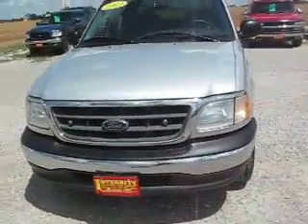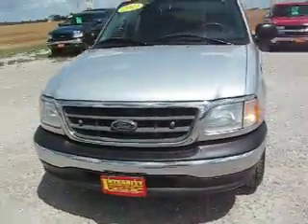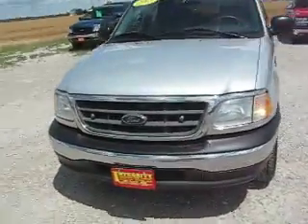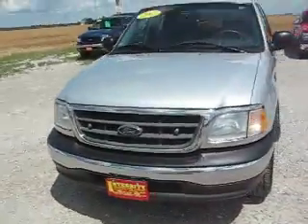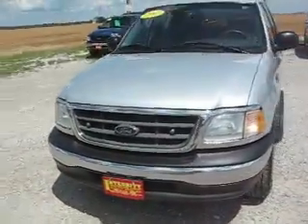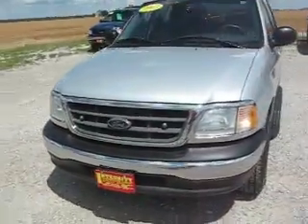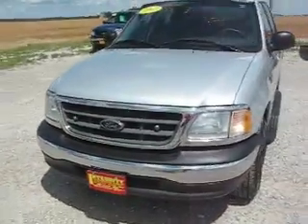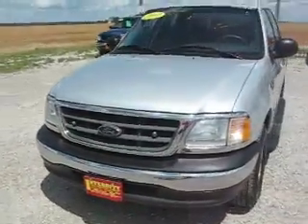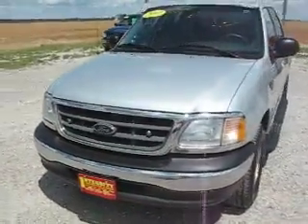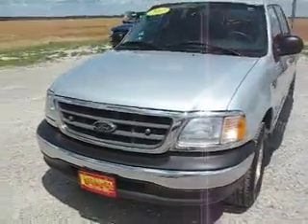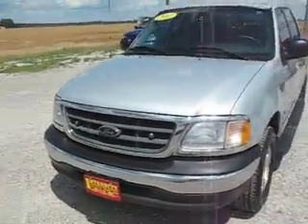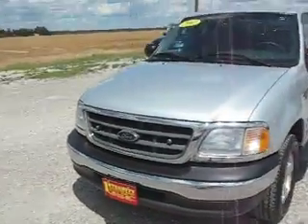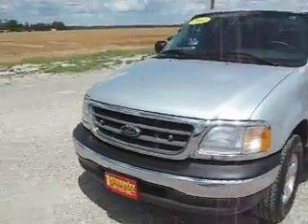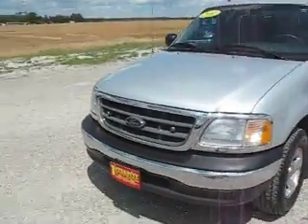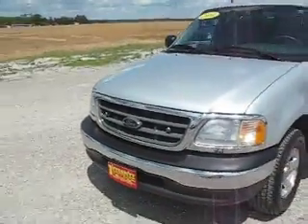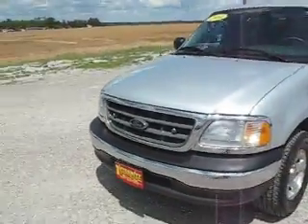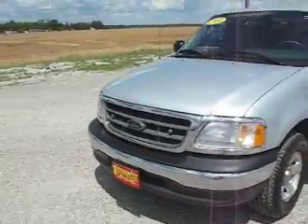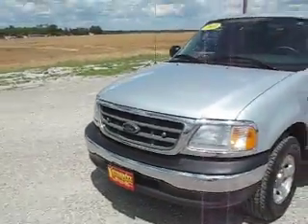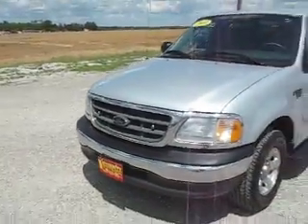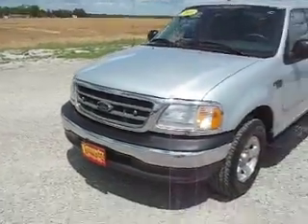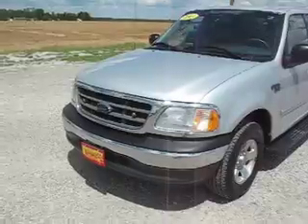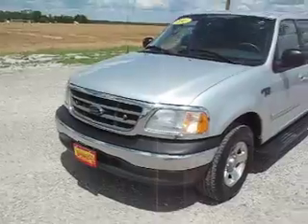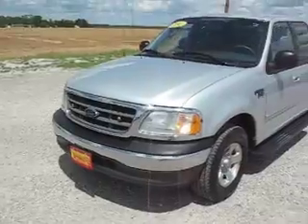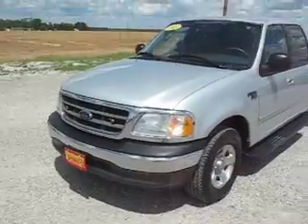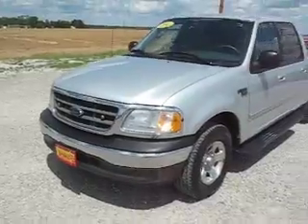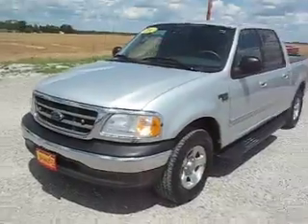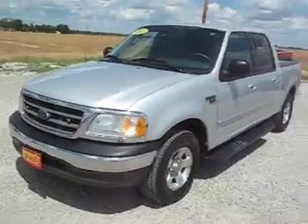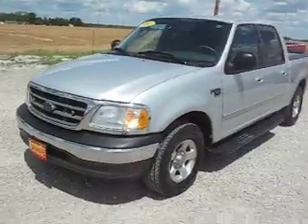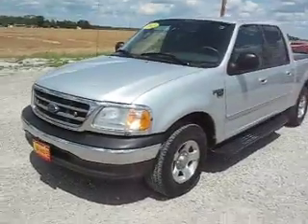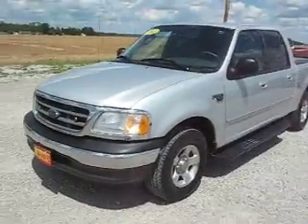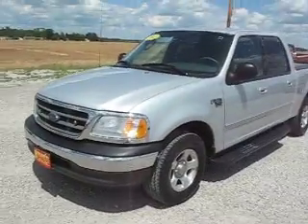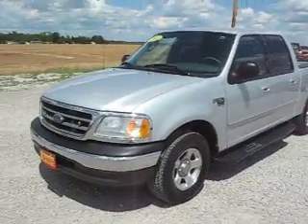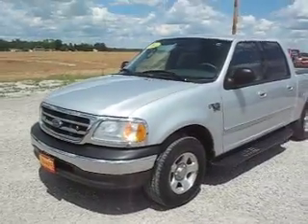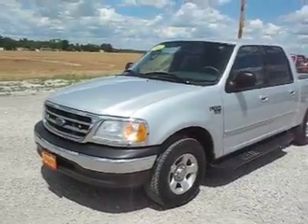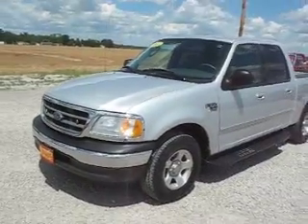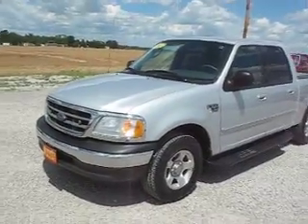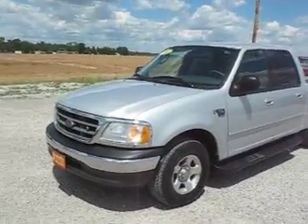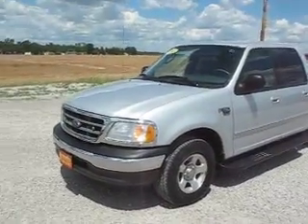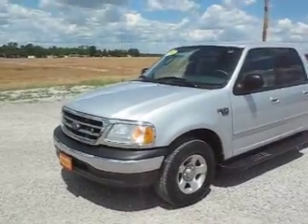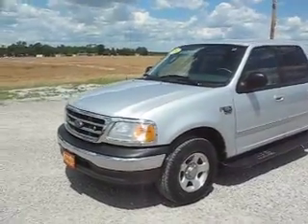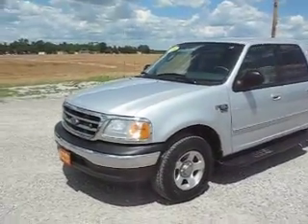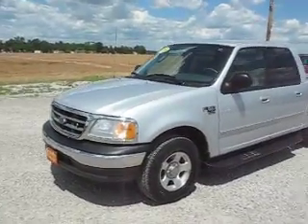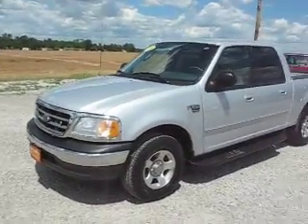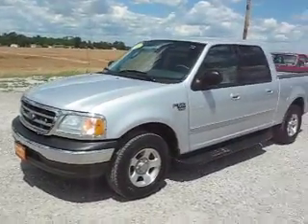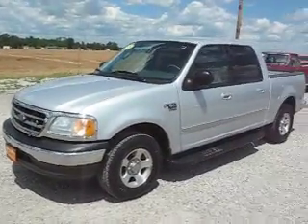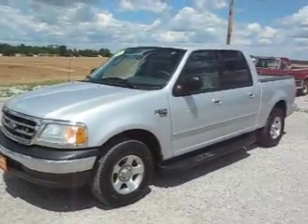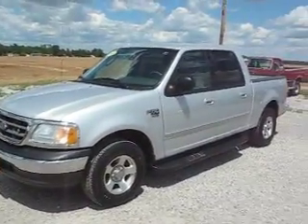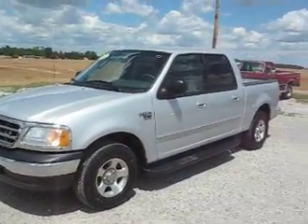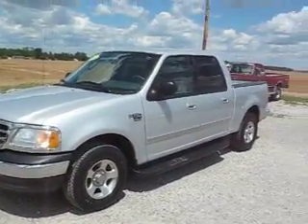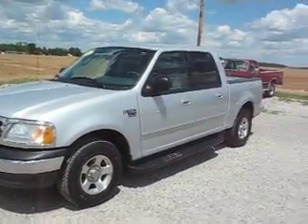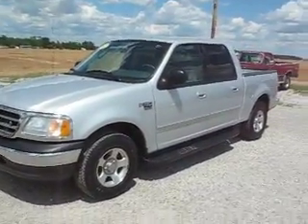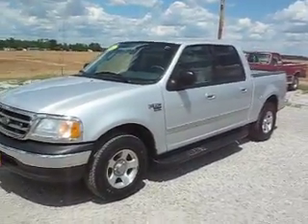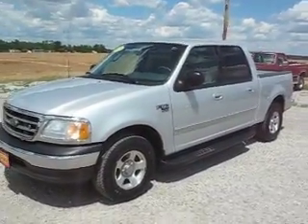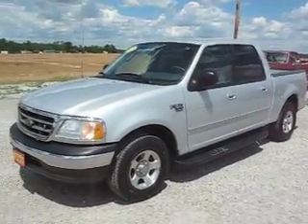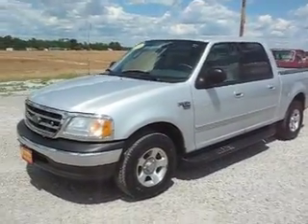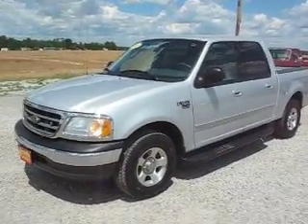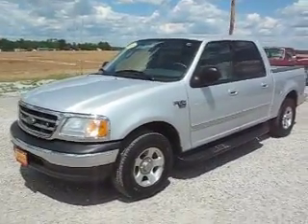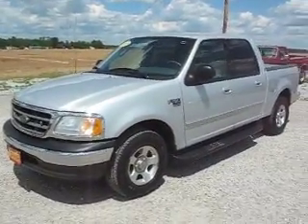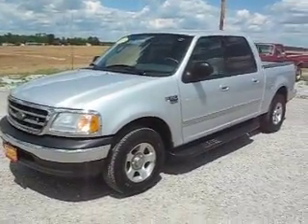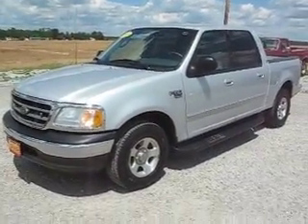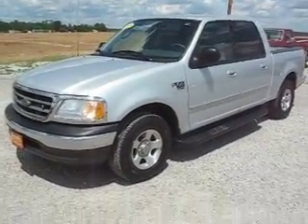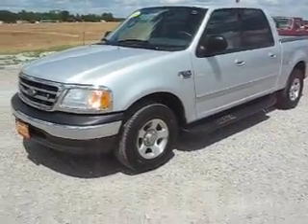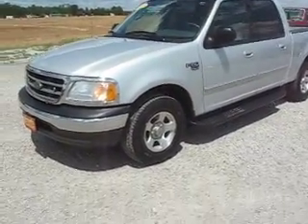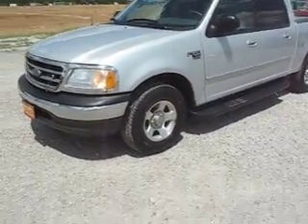Many more to choose from at 419cars.com. Come check us out at 419cars.com.